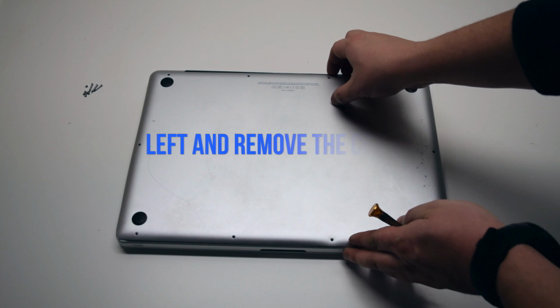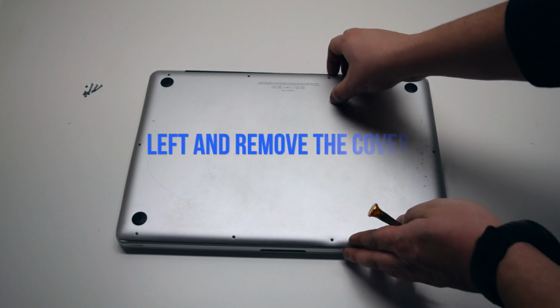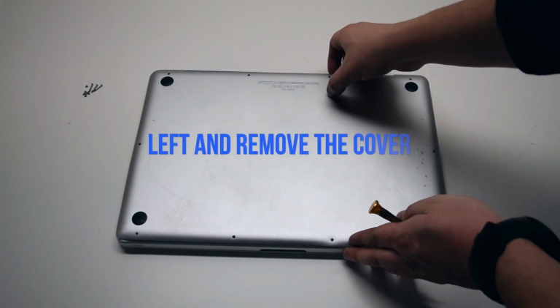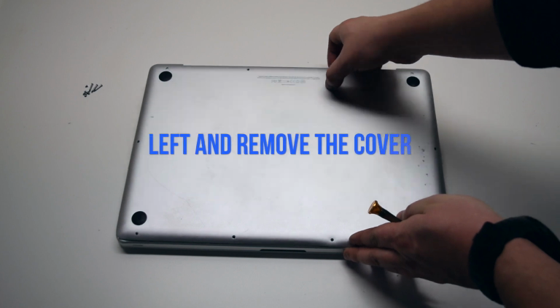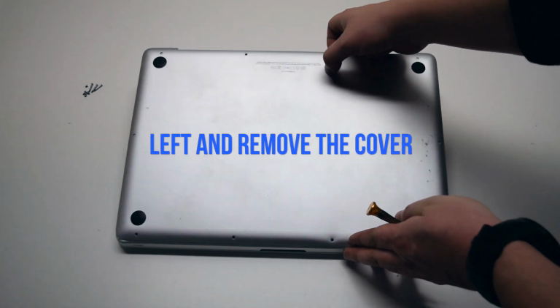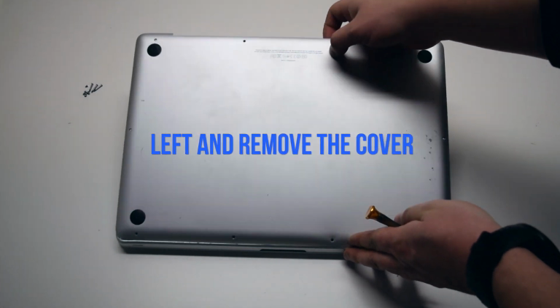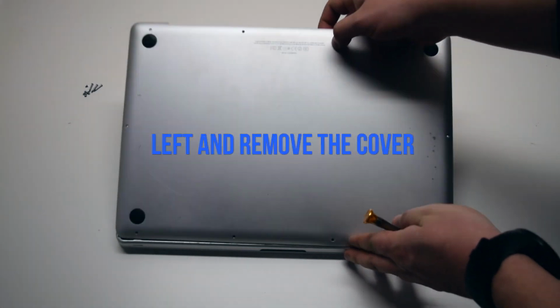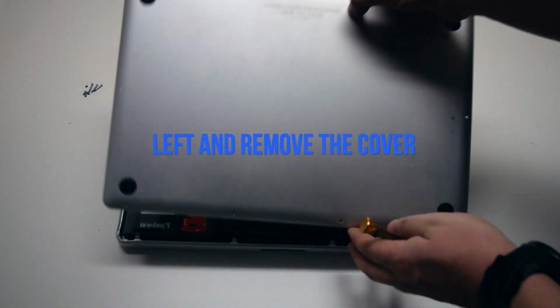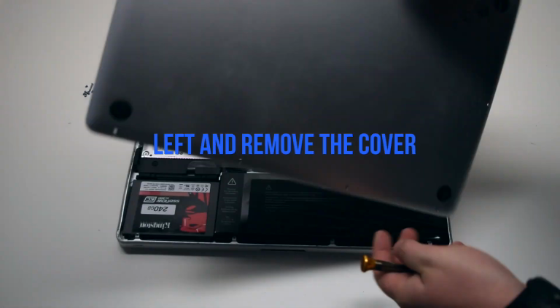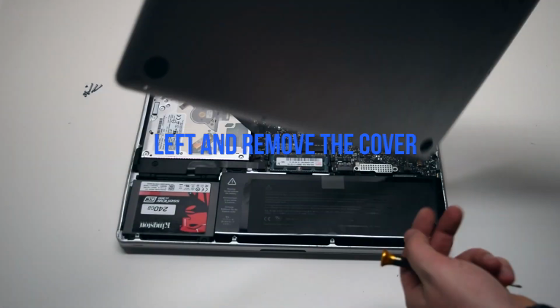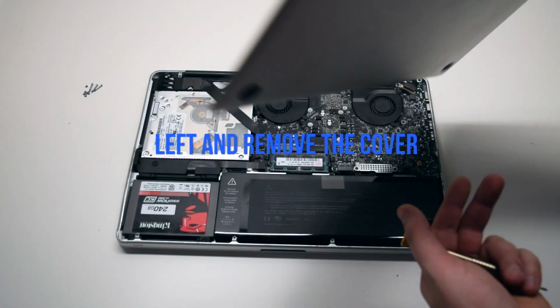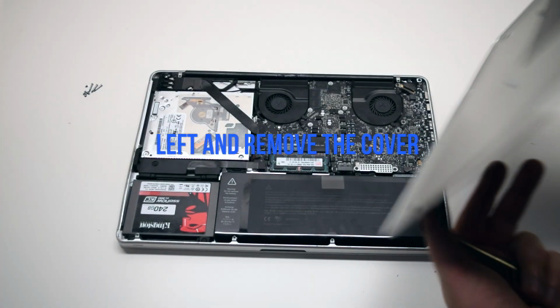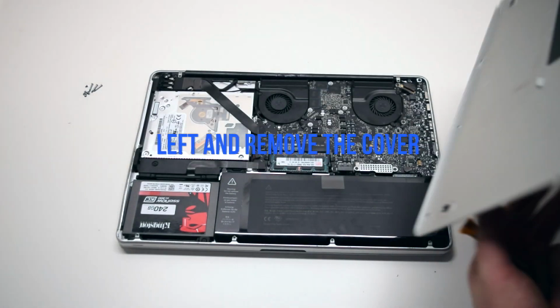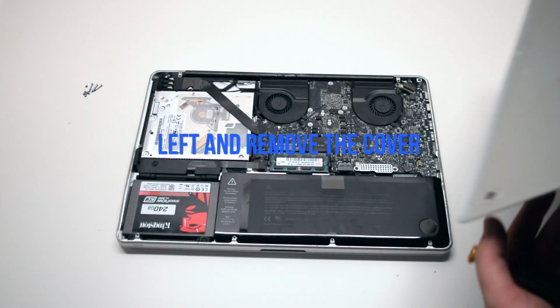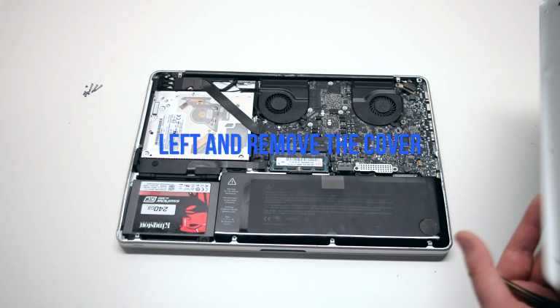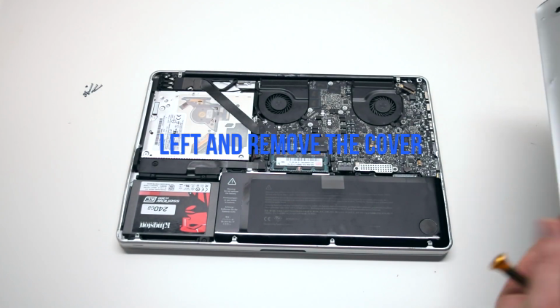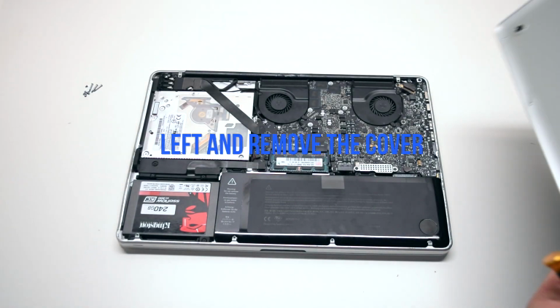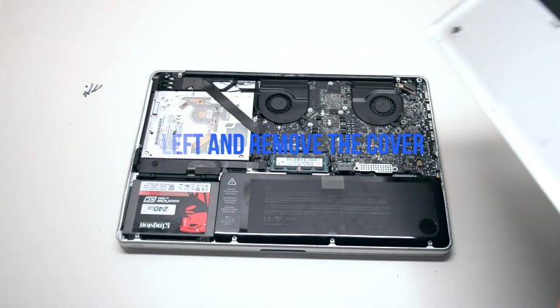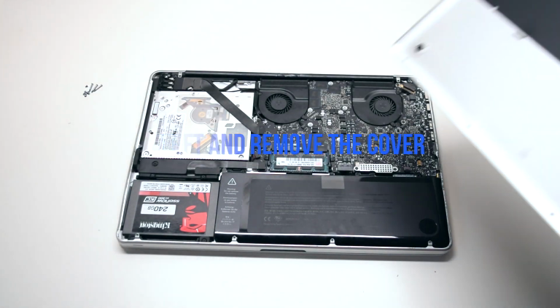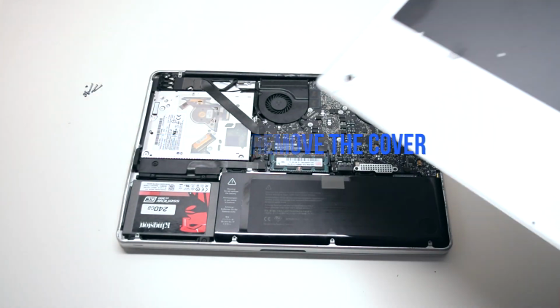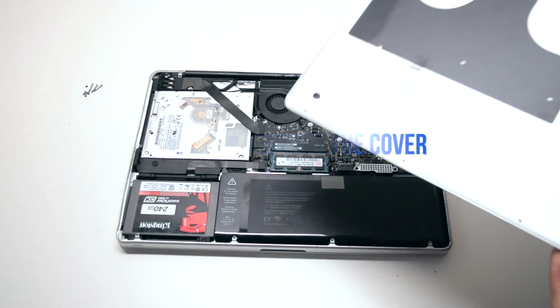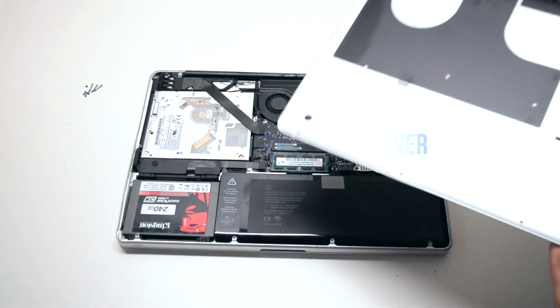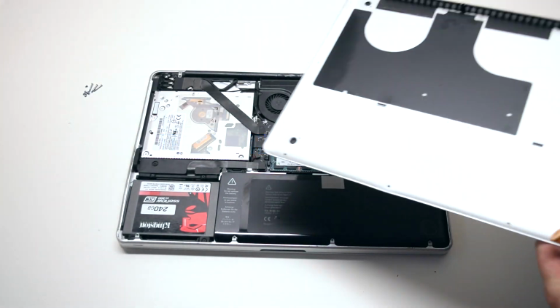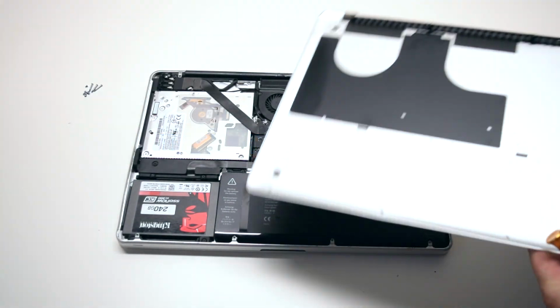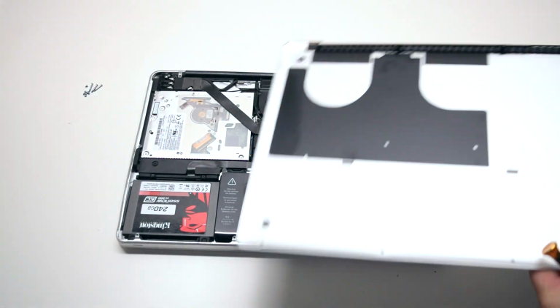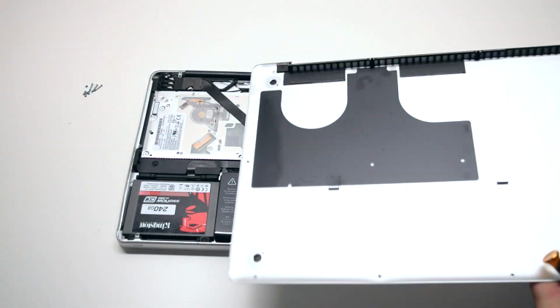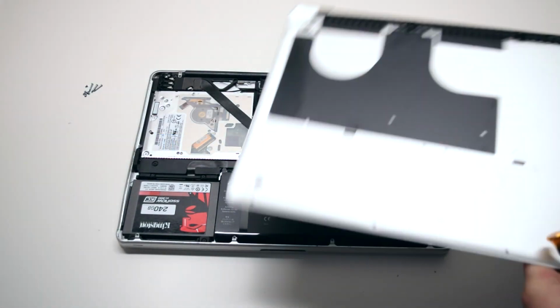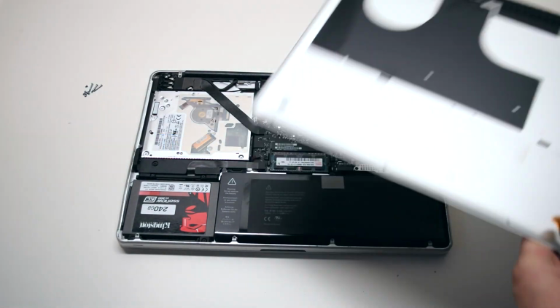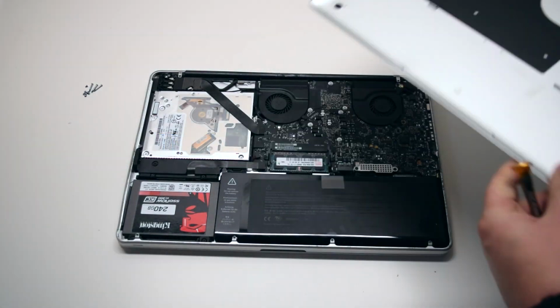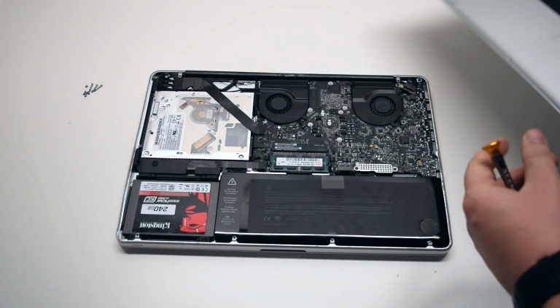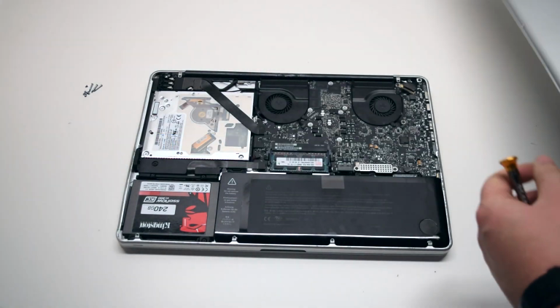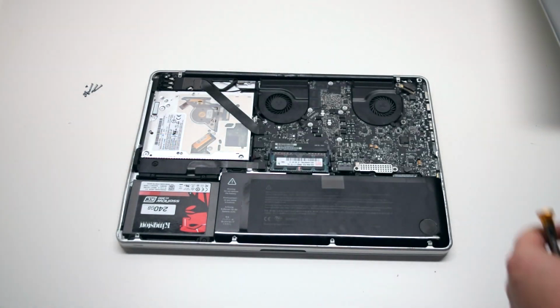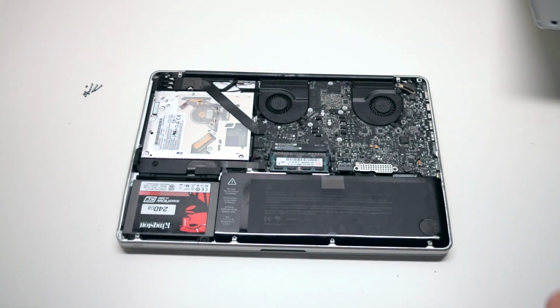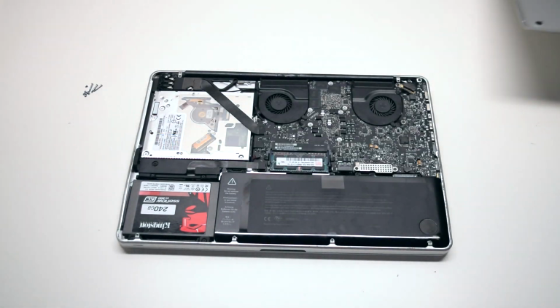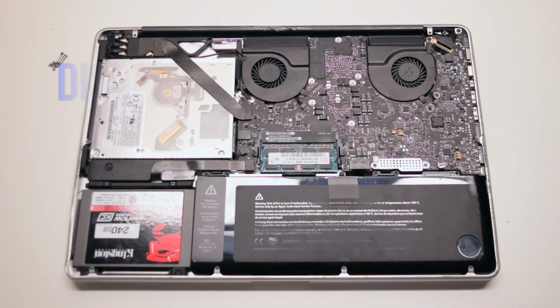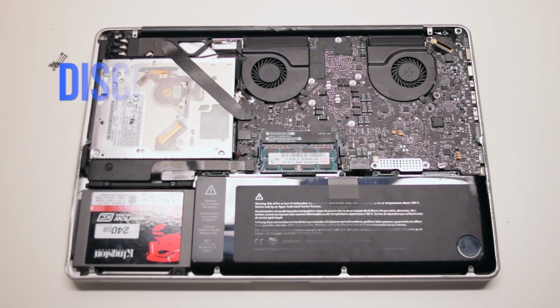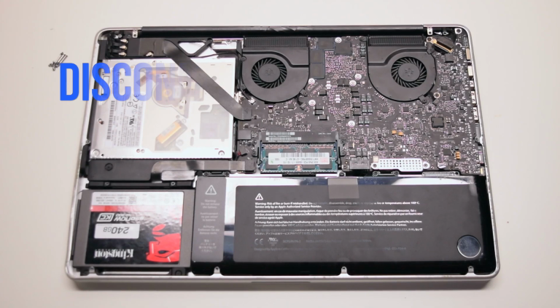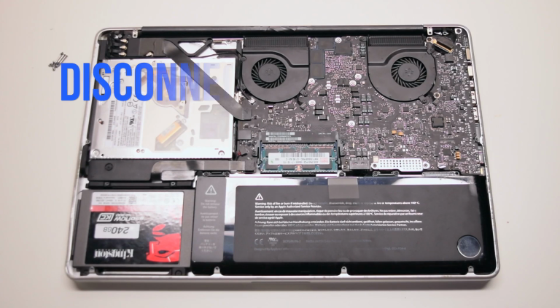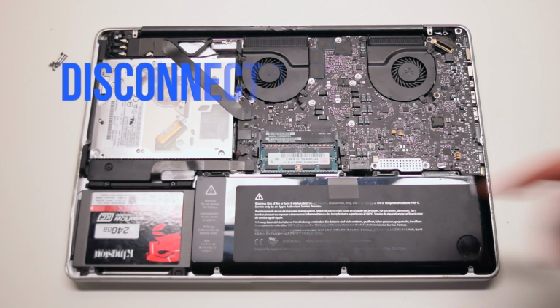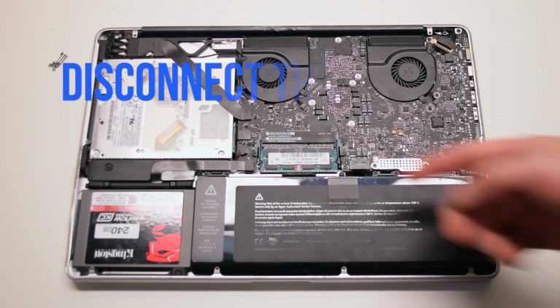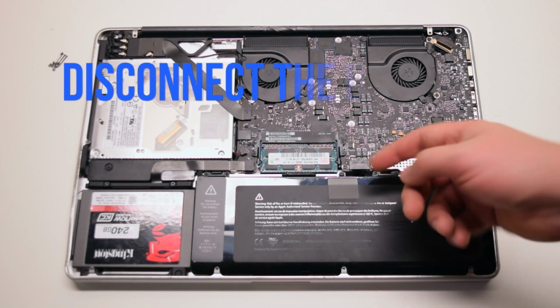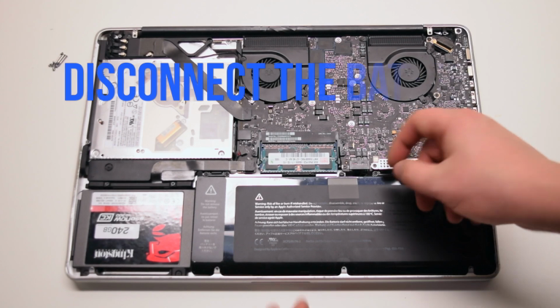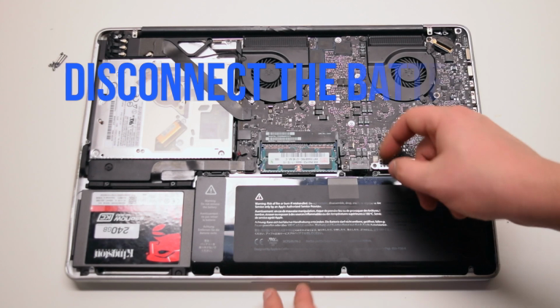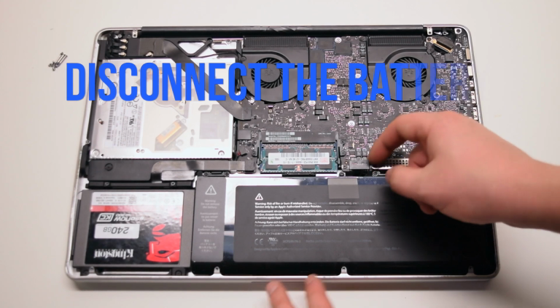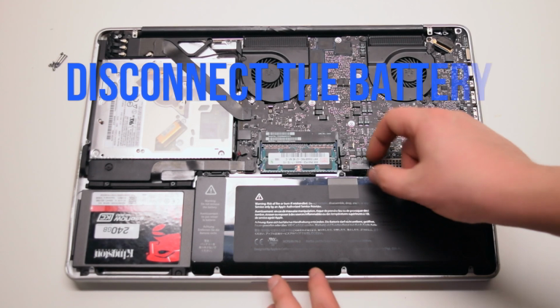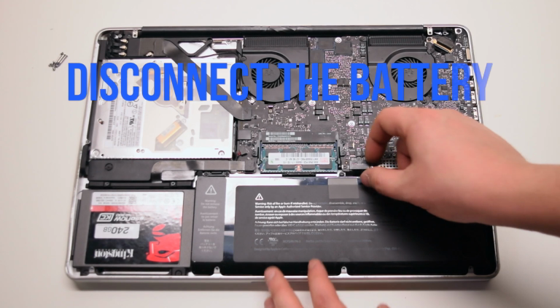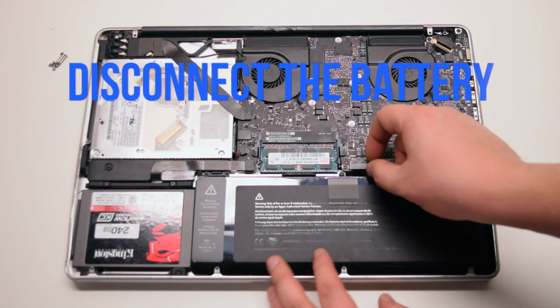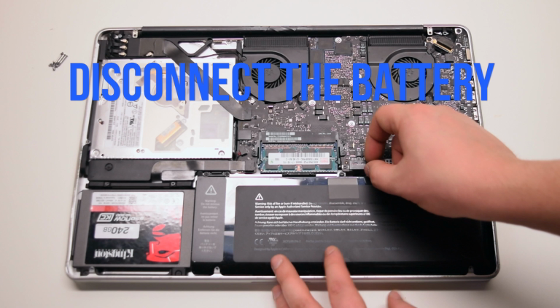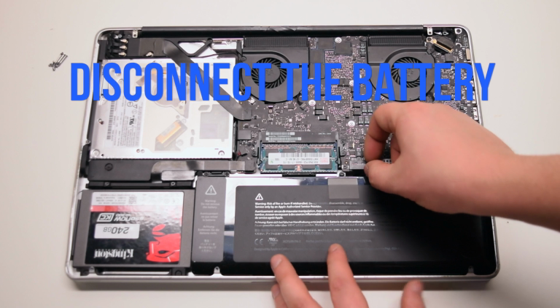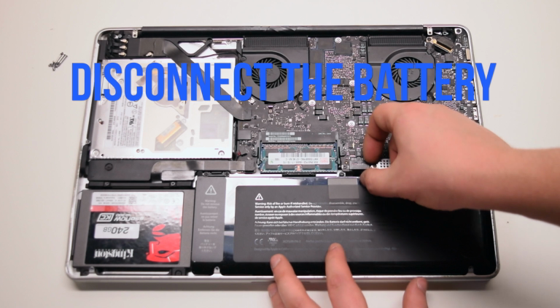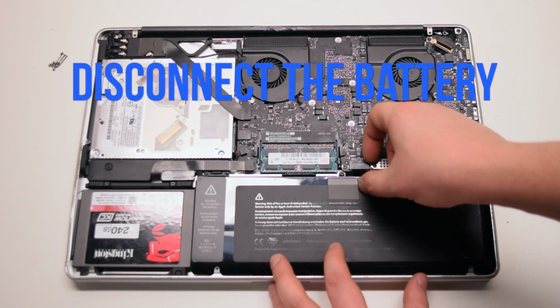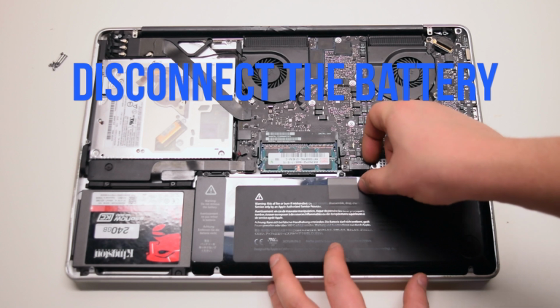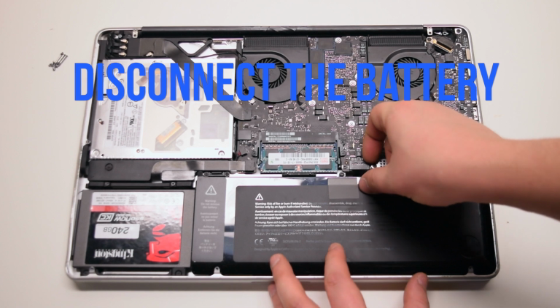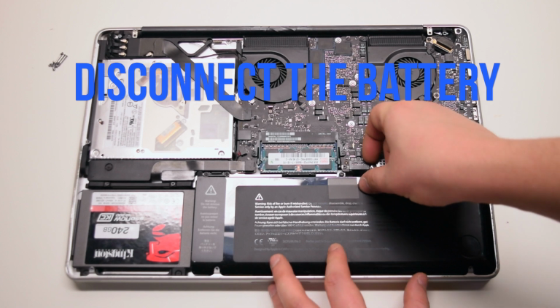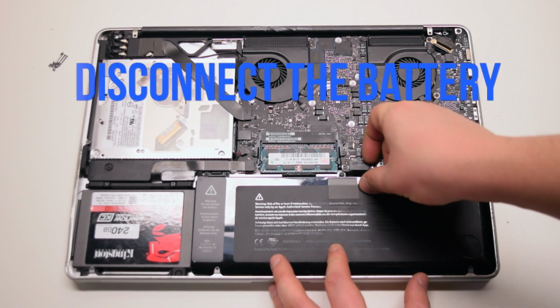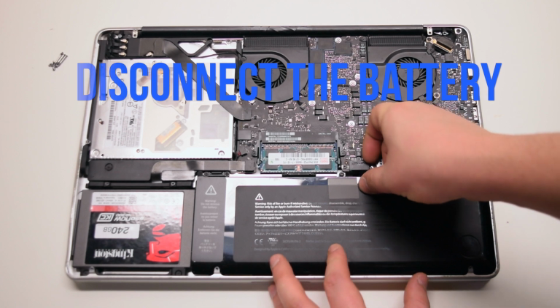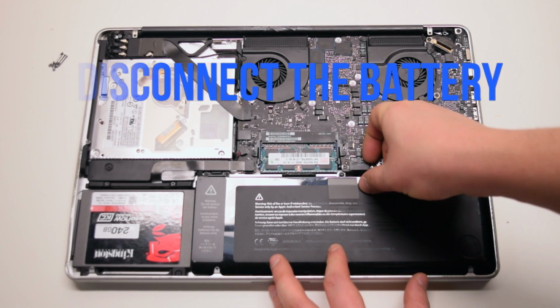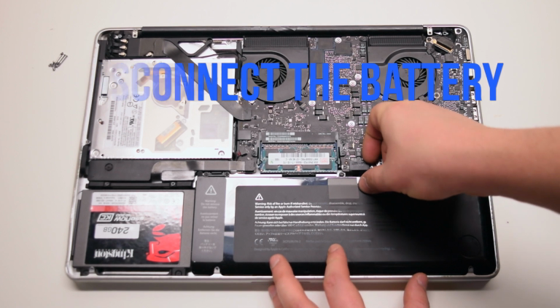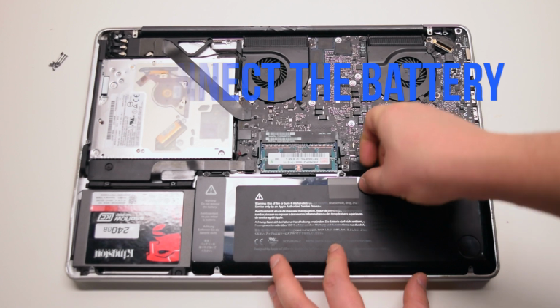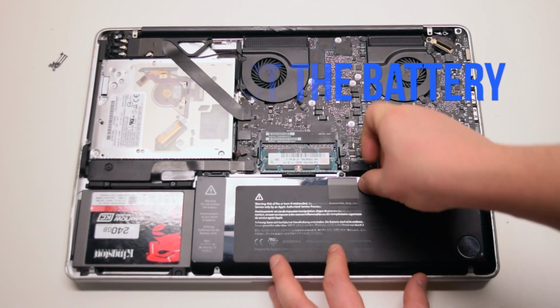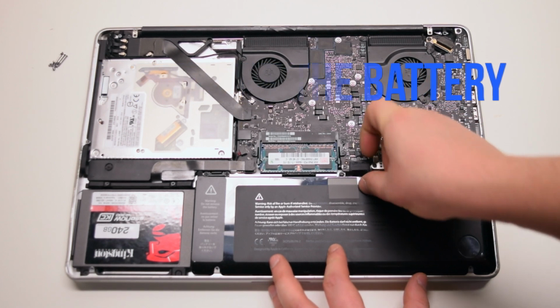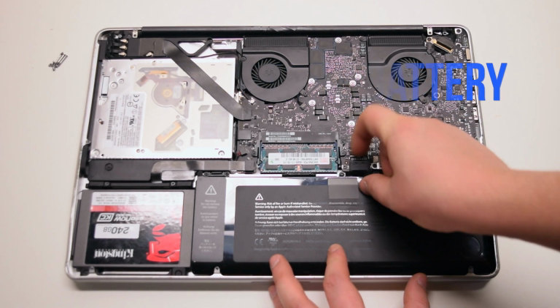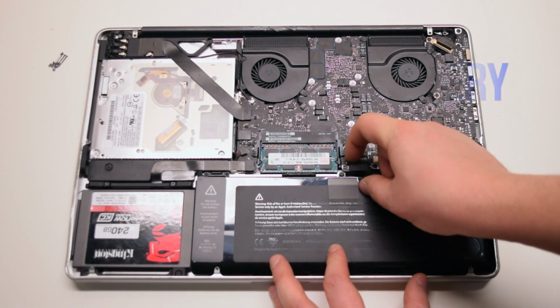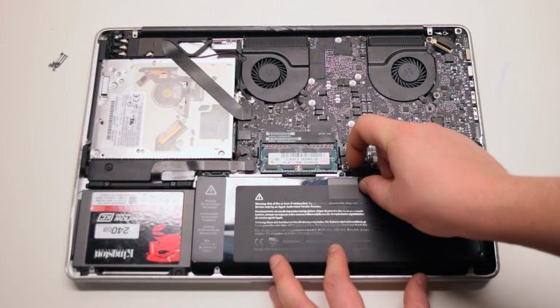Those ten screws will release the cover. Go ahead and lift it and remove it. Disconnect the battery before we begin.